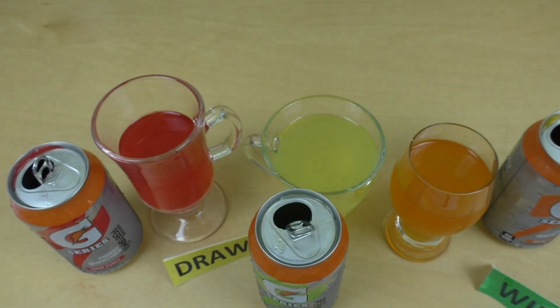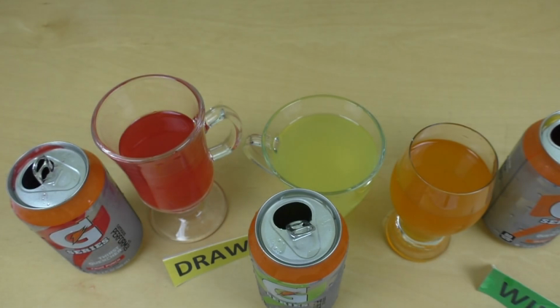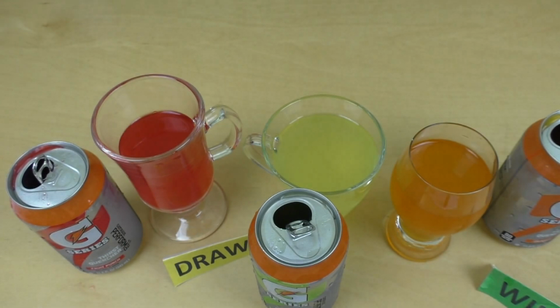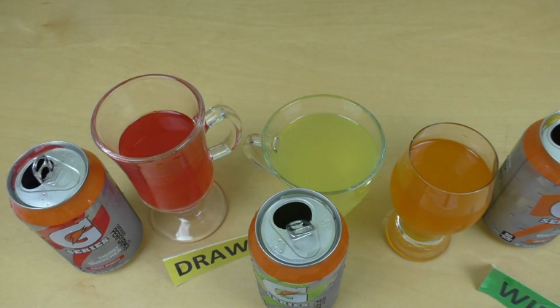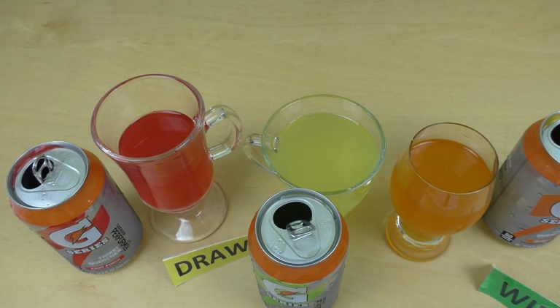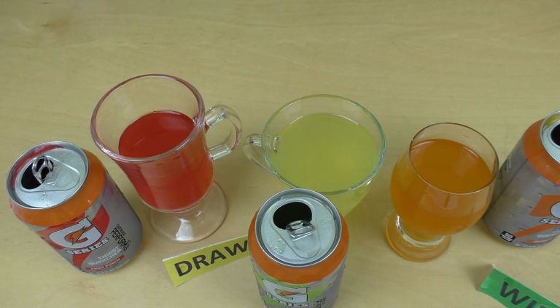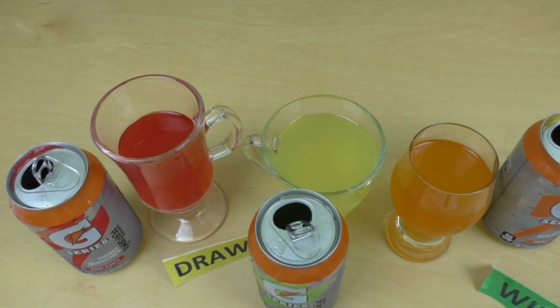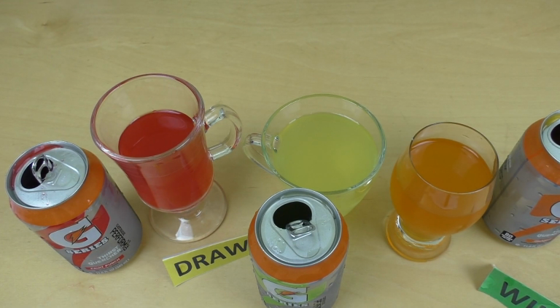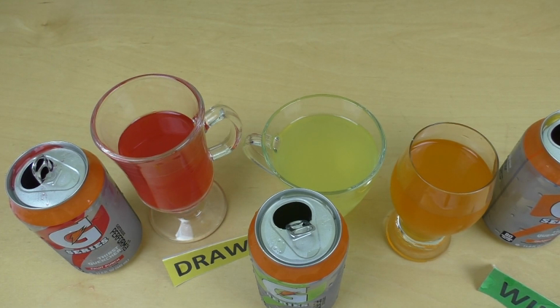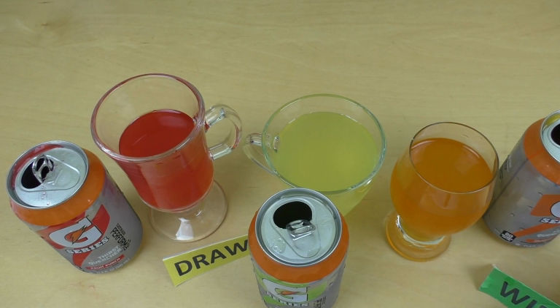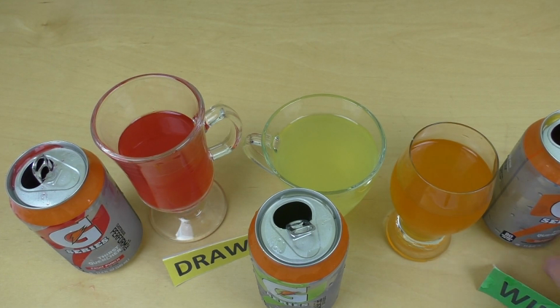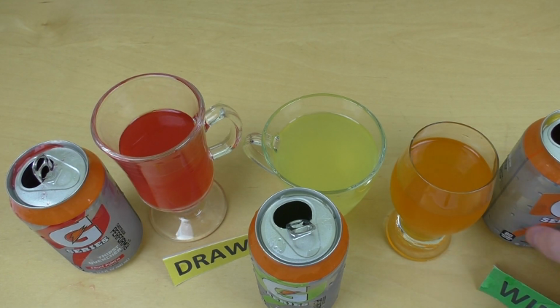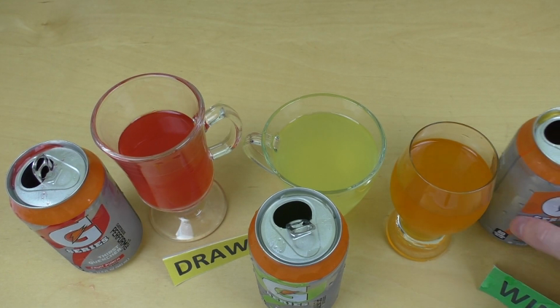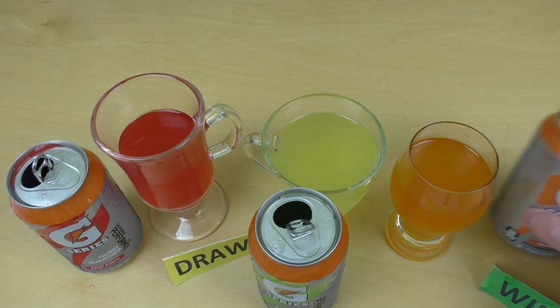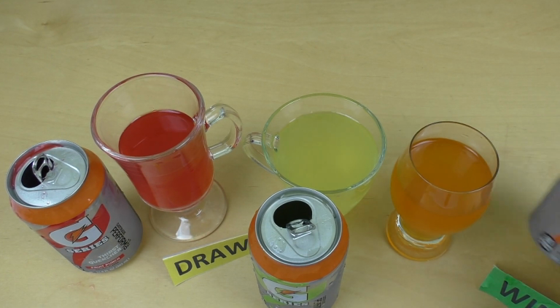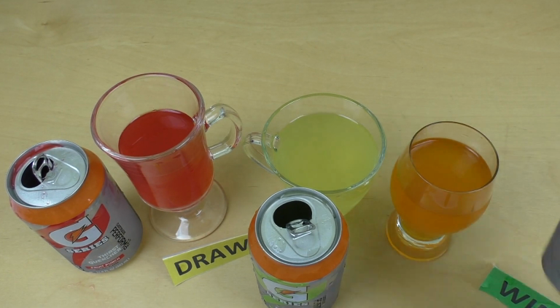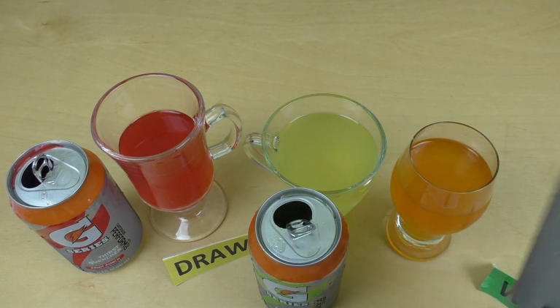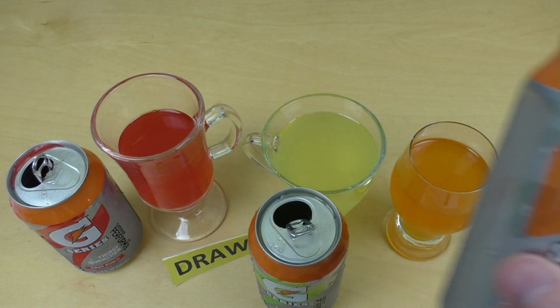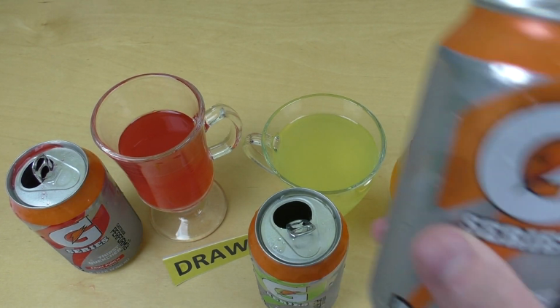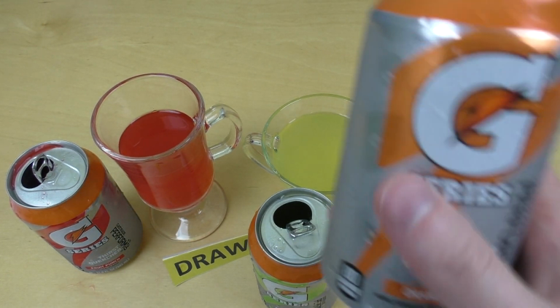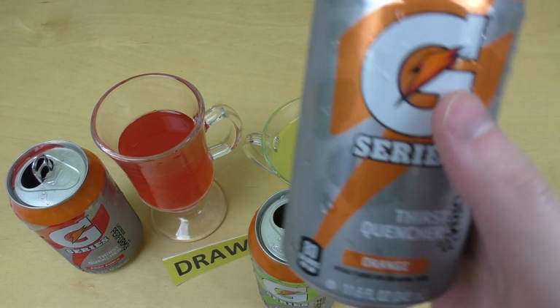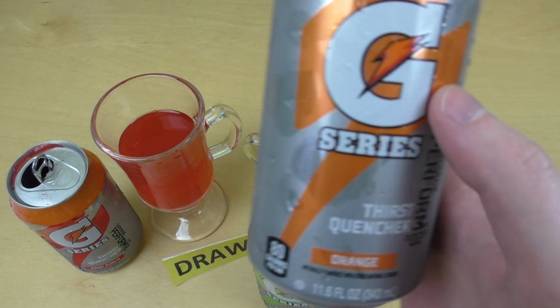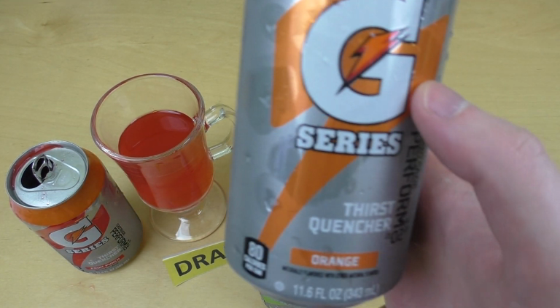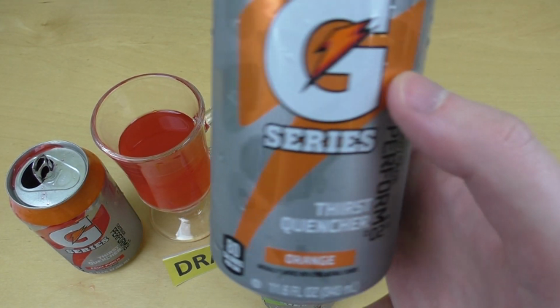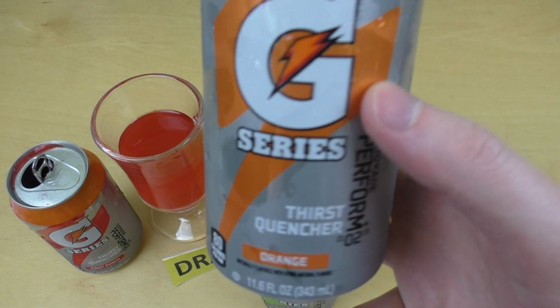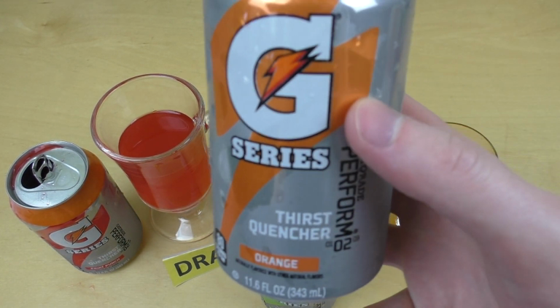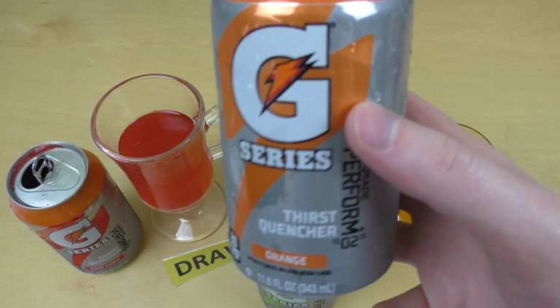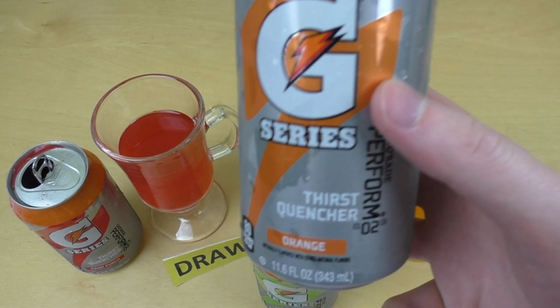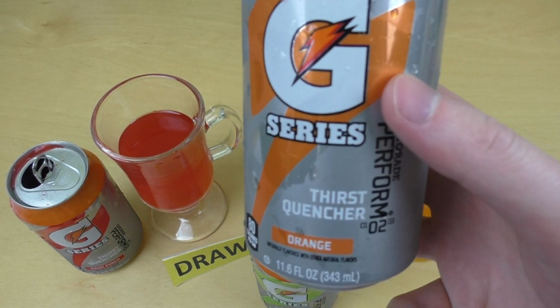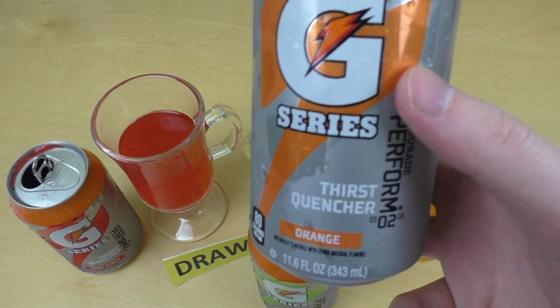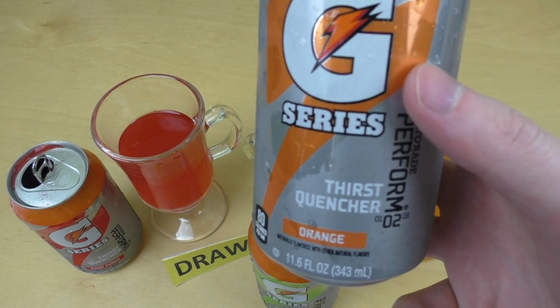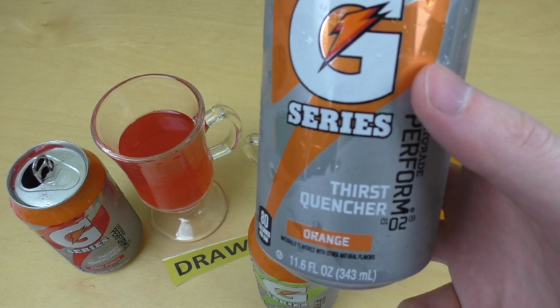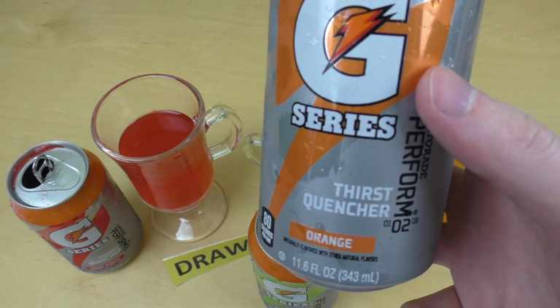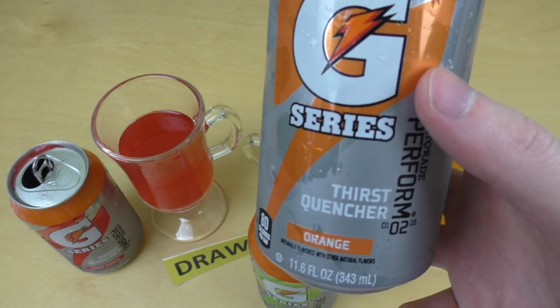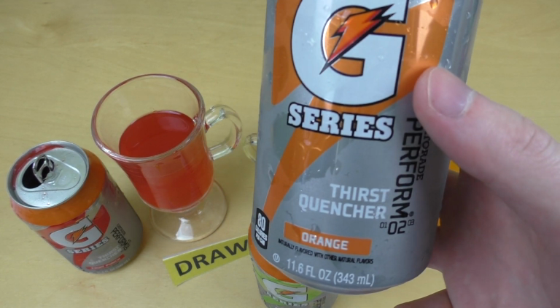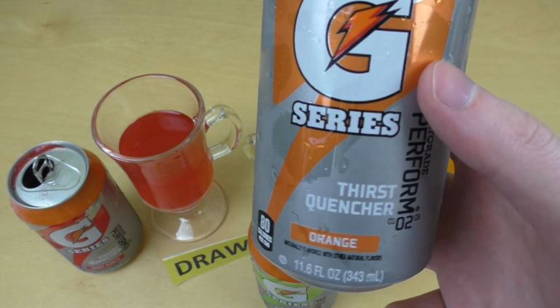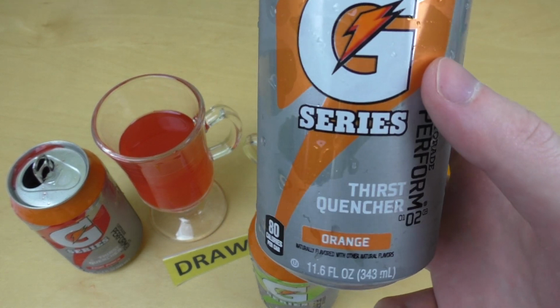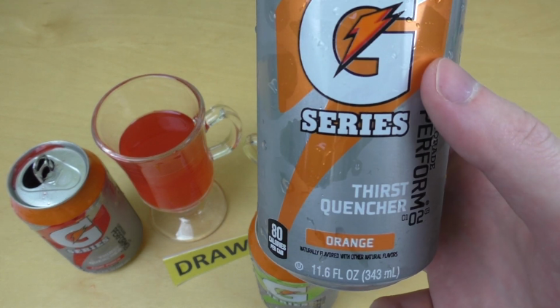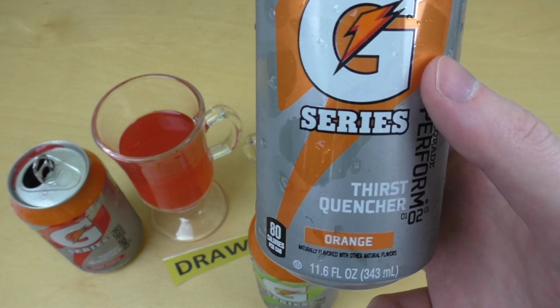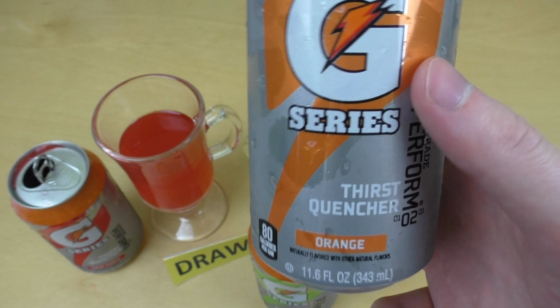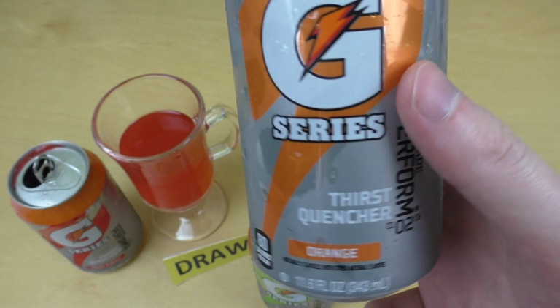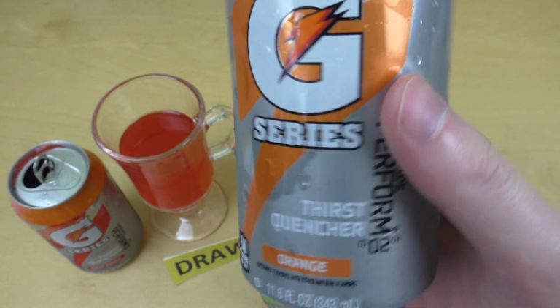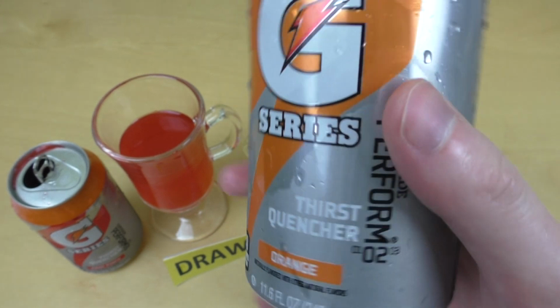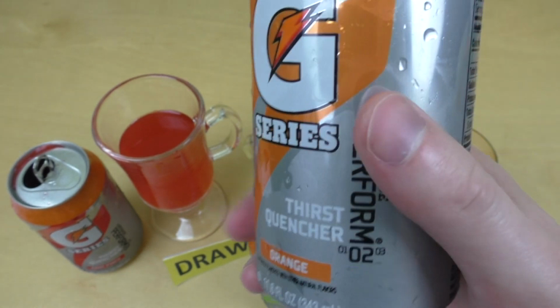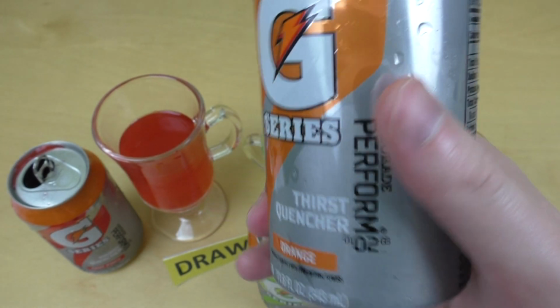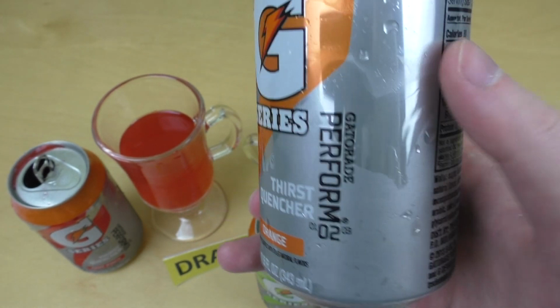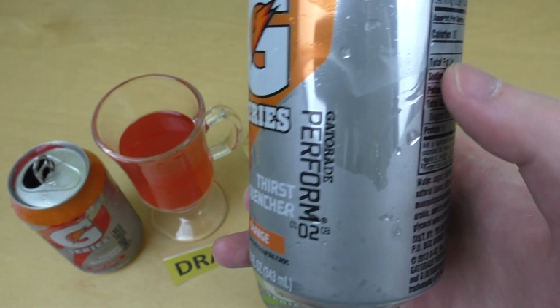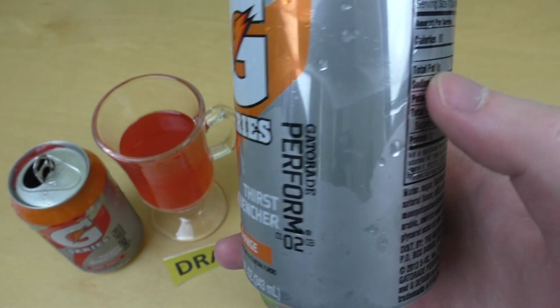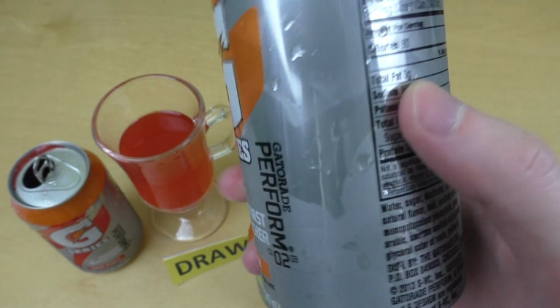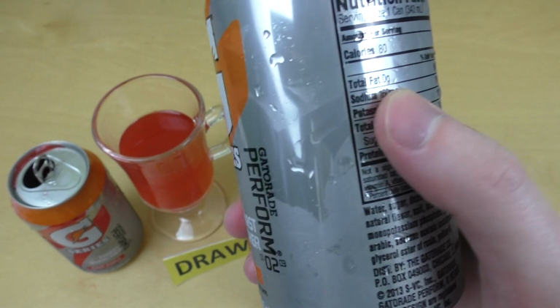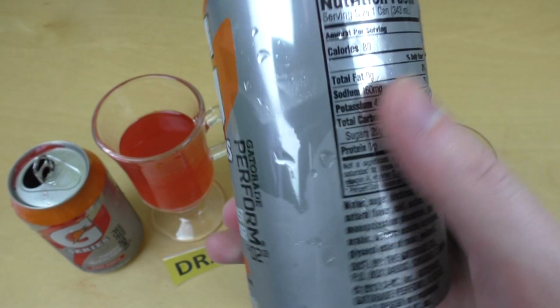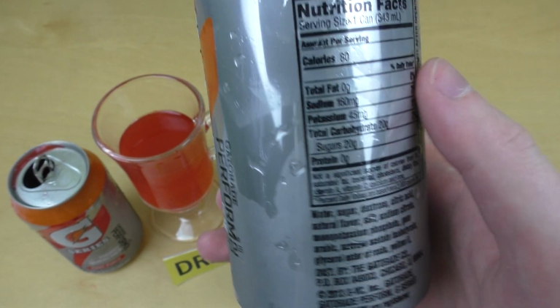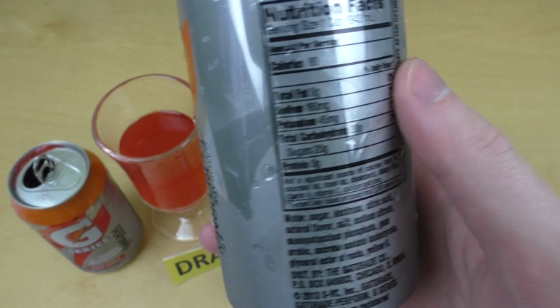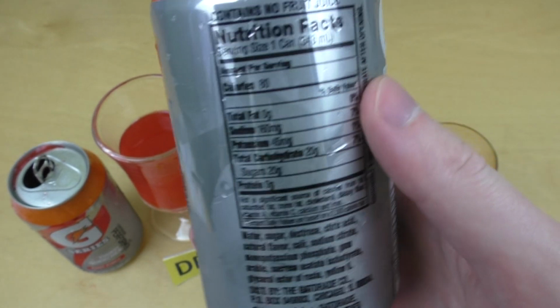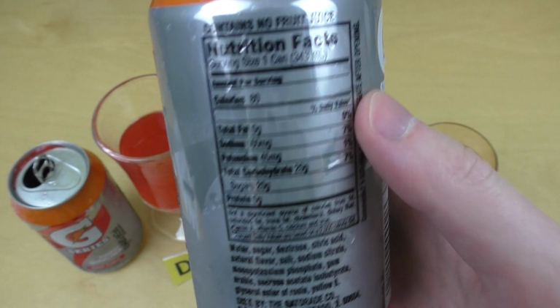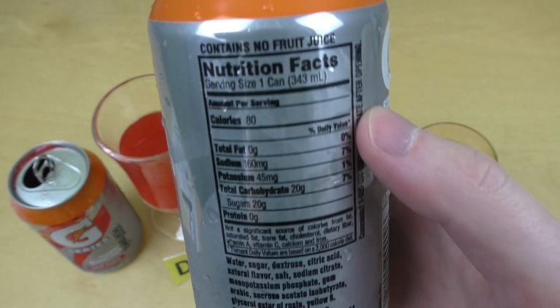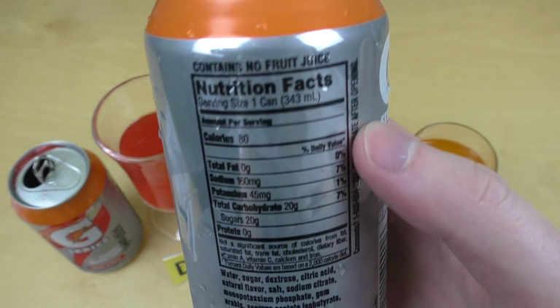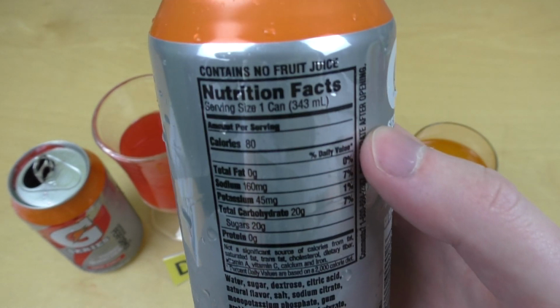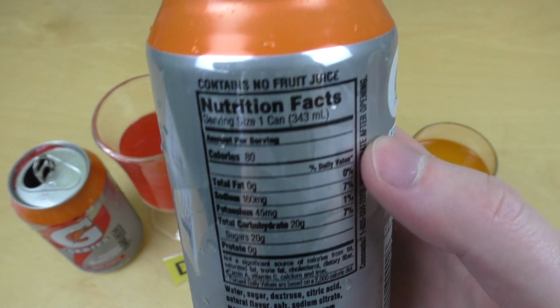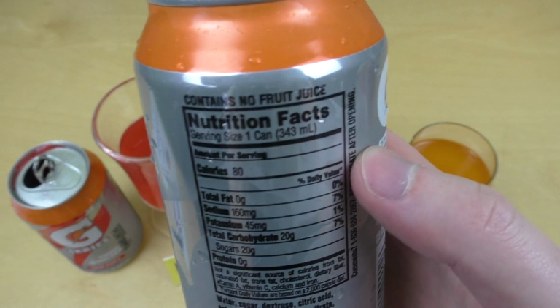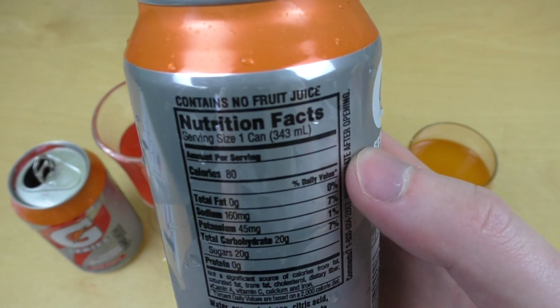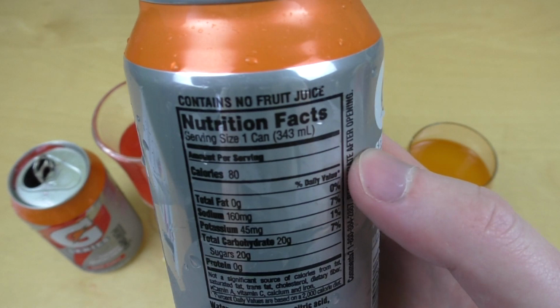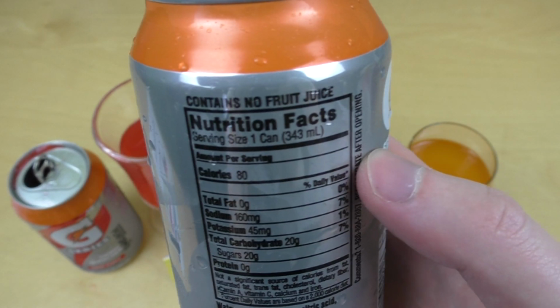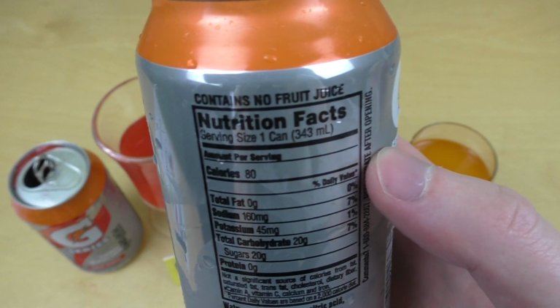Jetzt gibt es Gatorade. Ja, das ist so eine Art funktionales Getränk. Das ist jetzt orange.